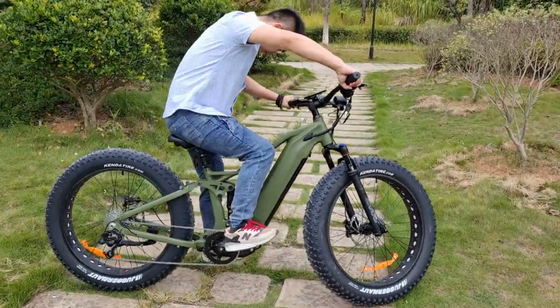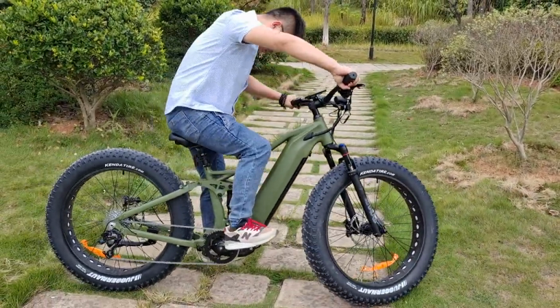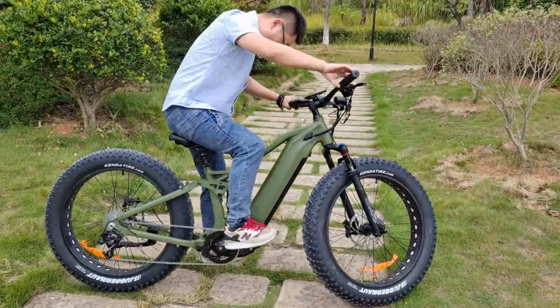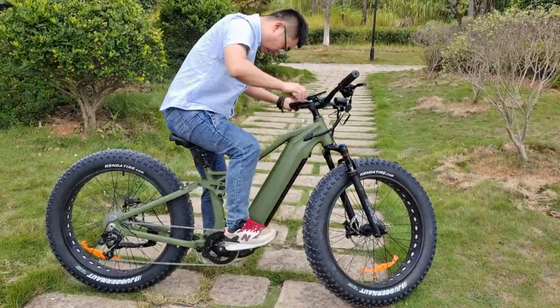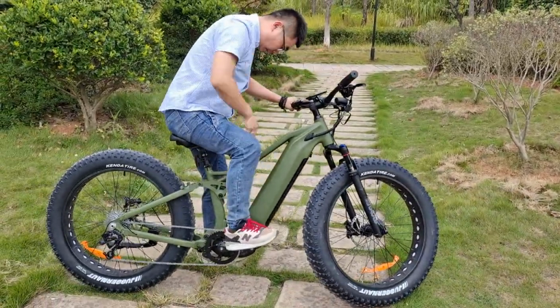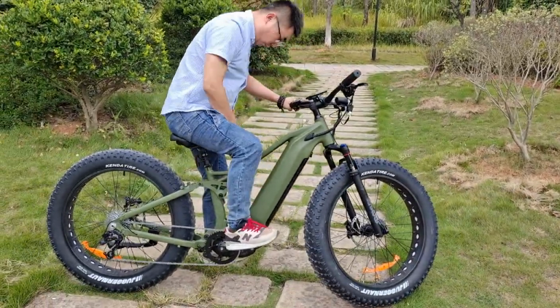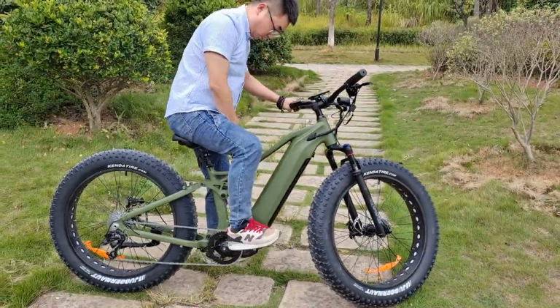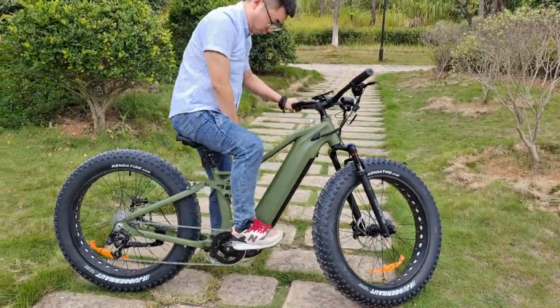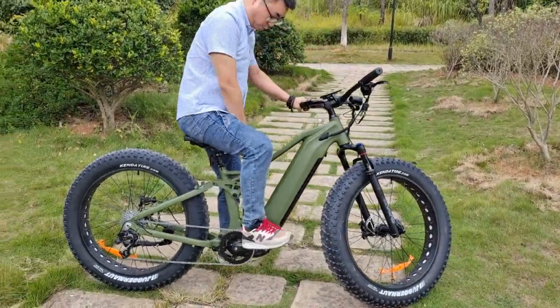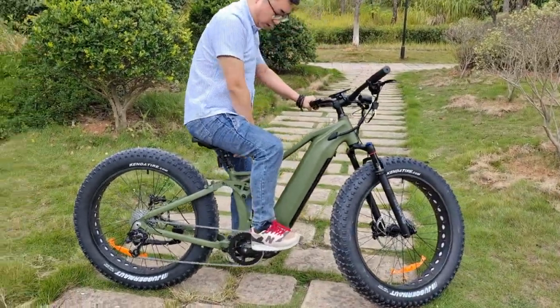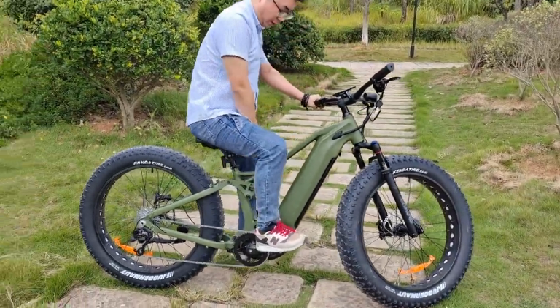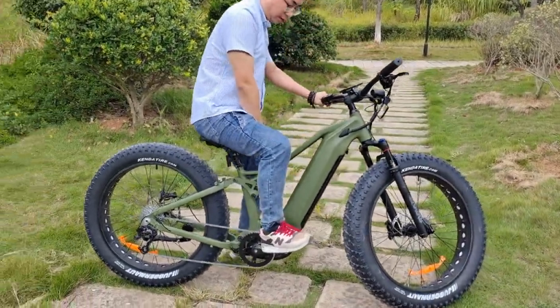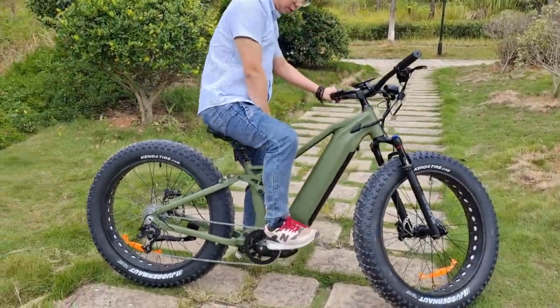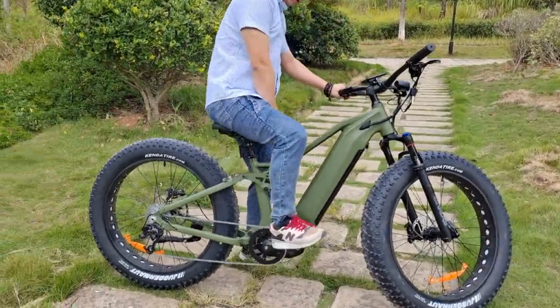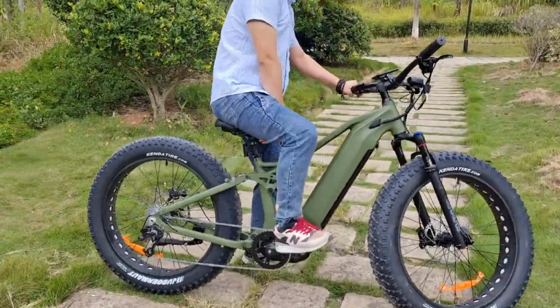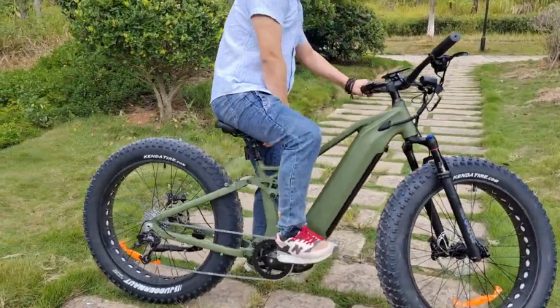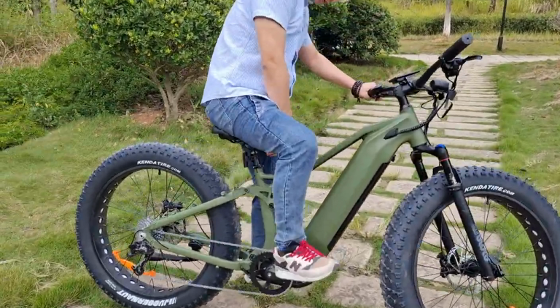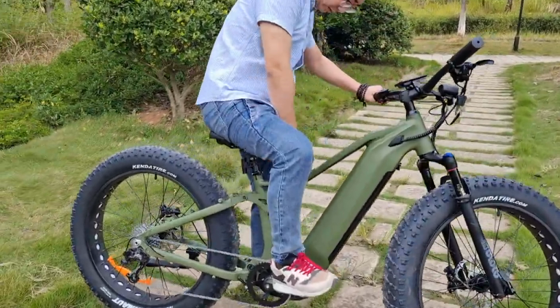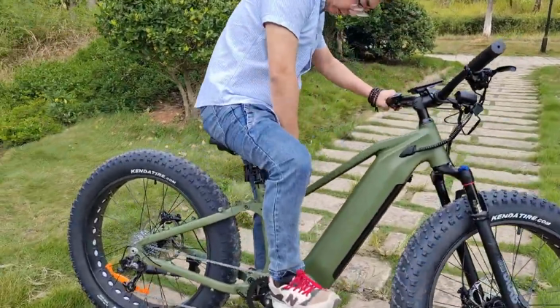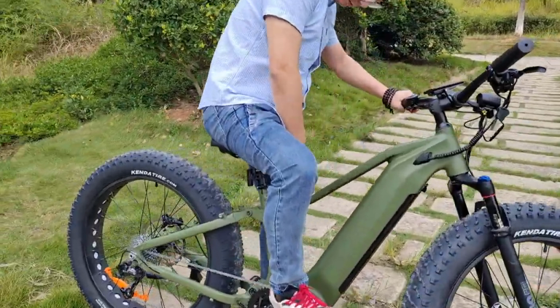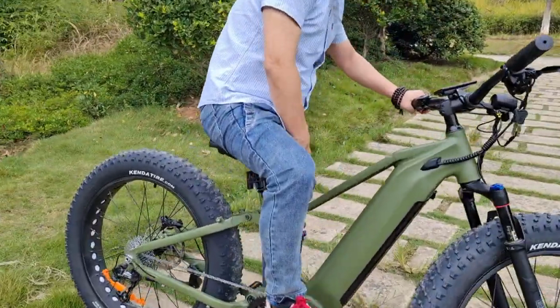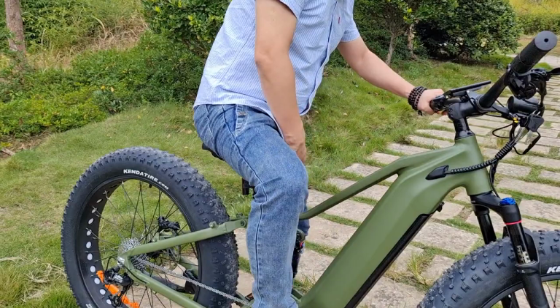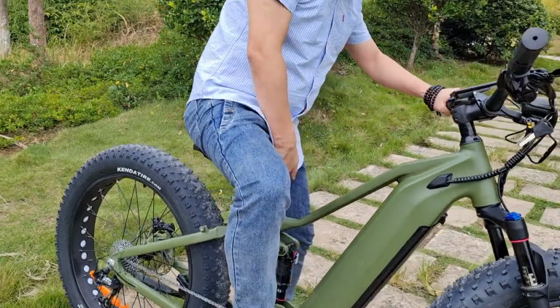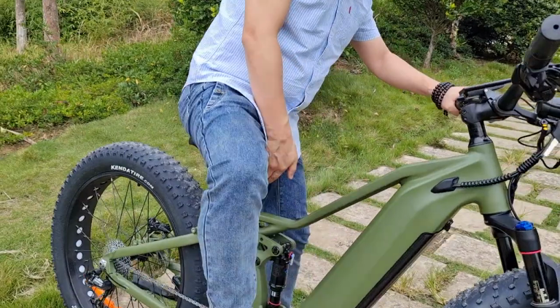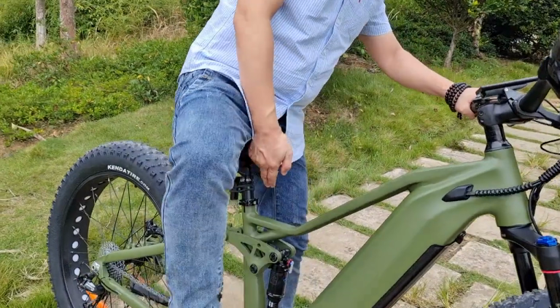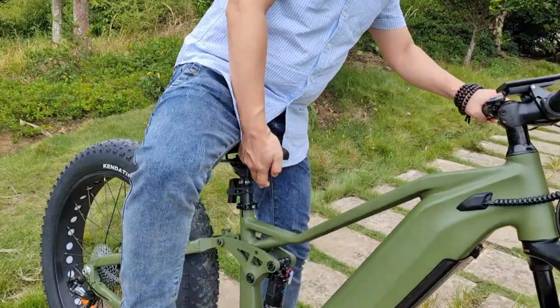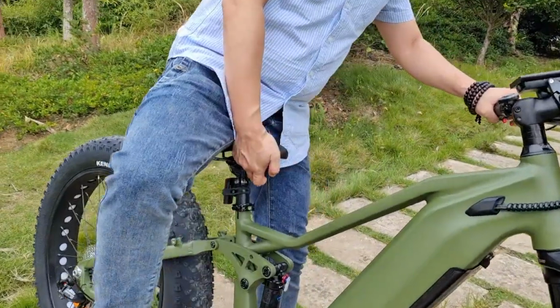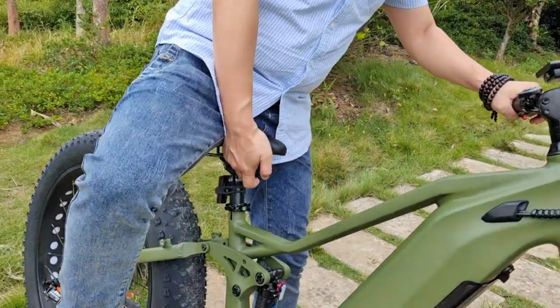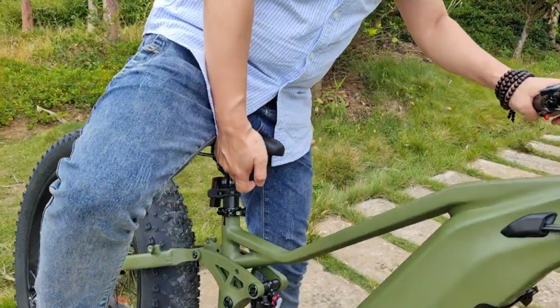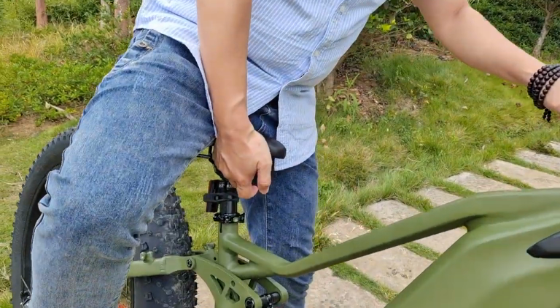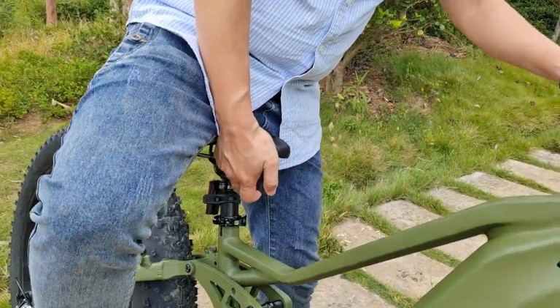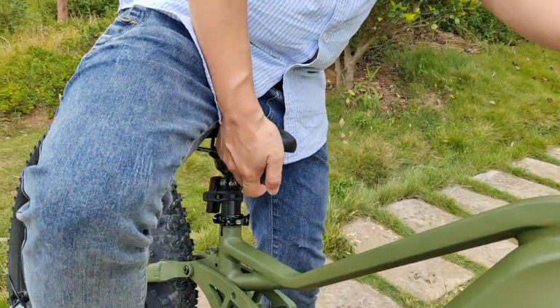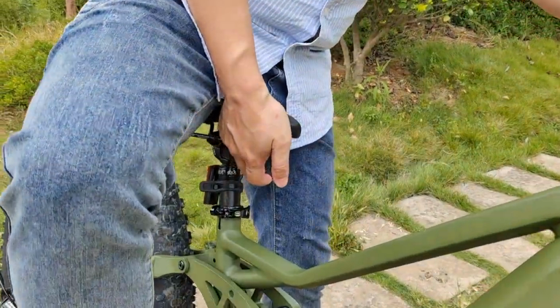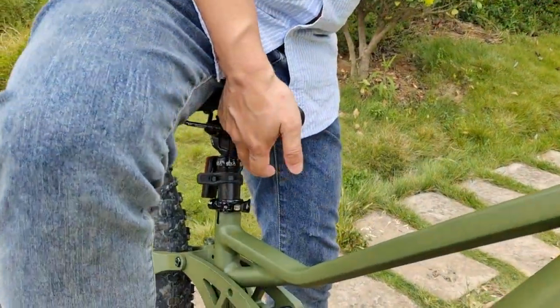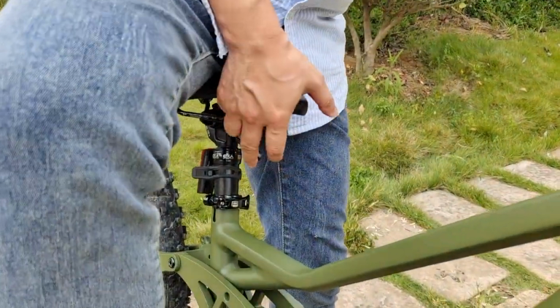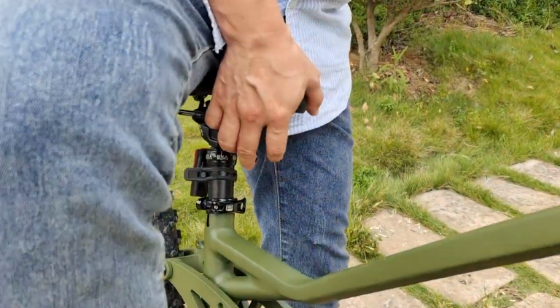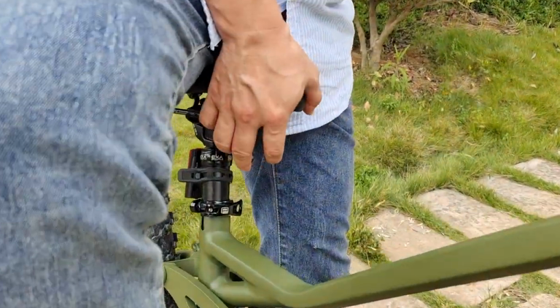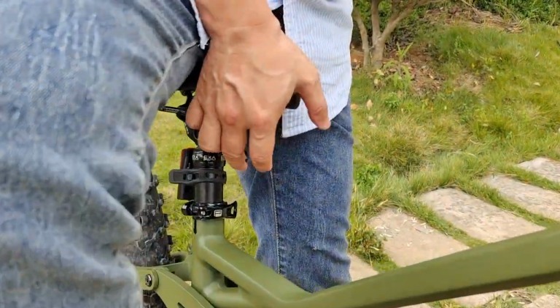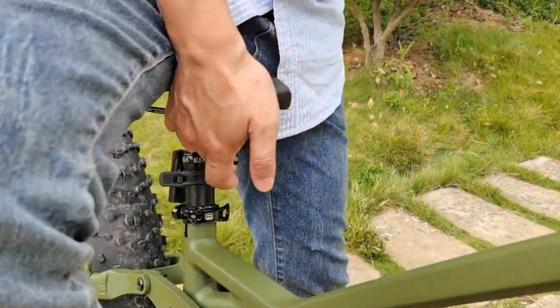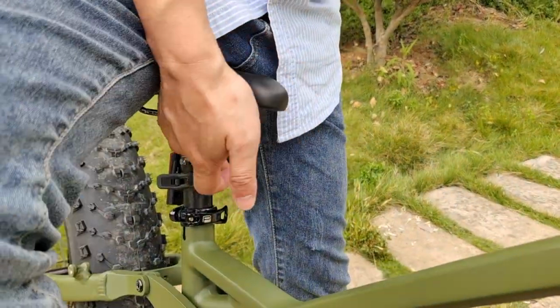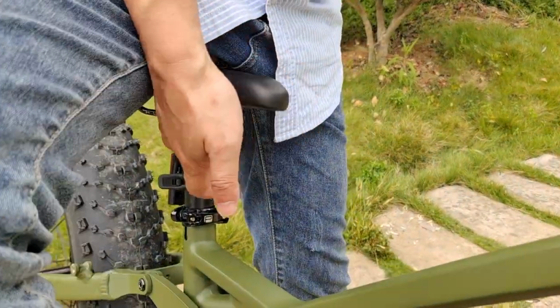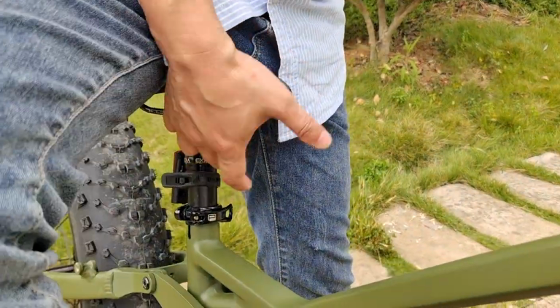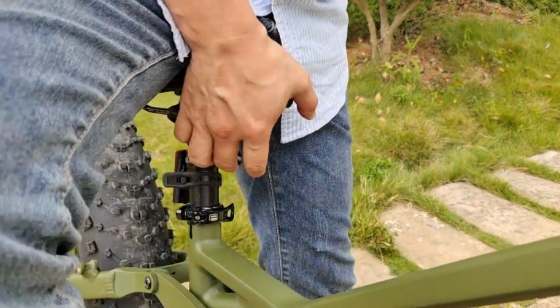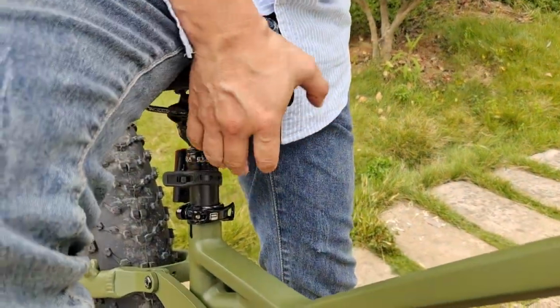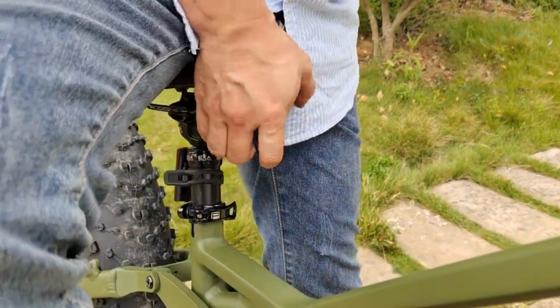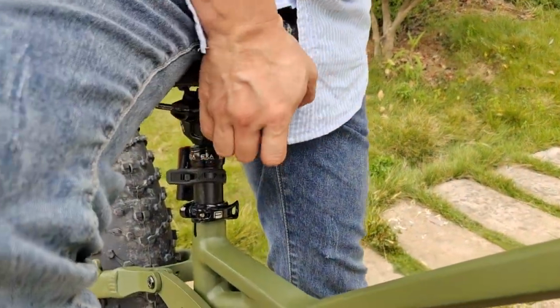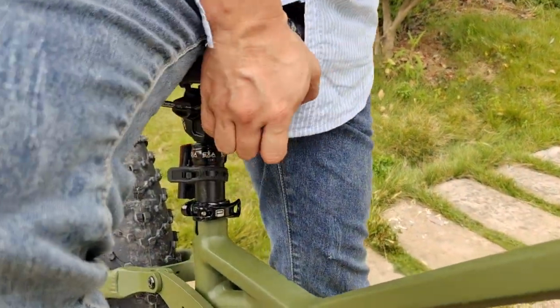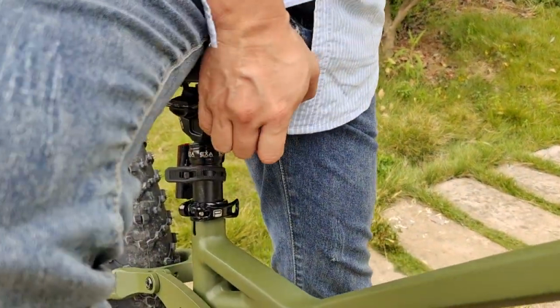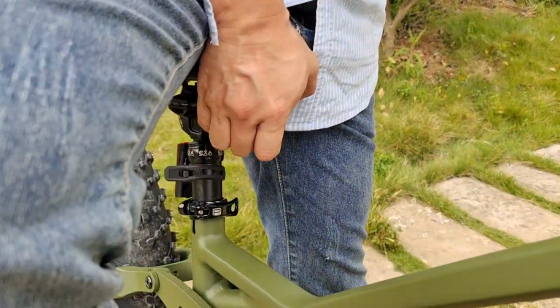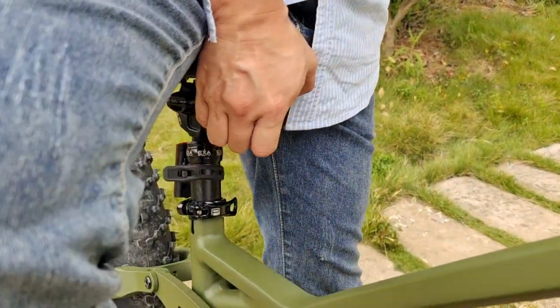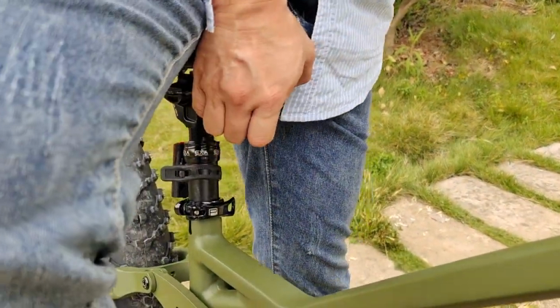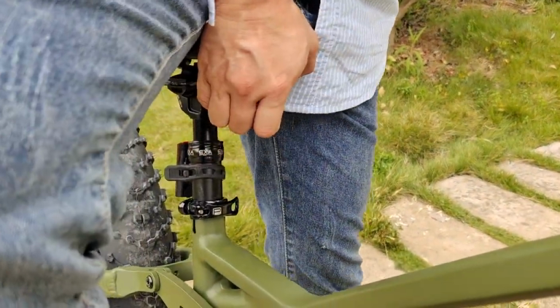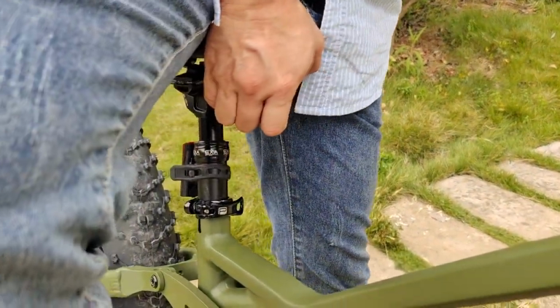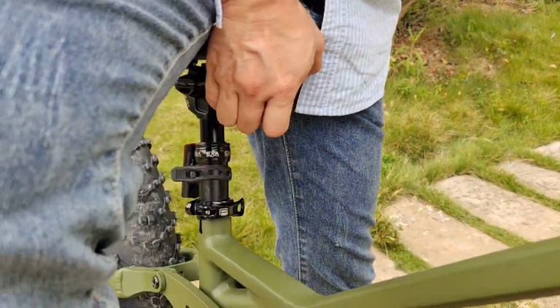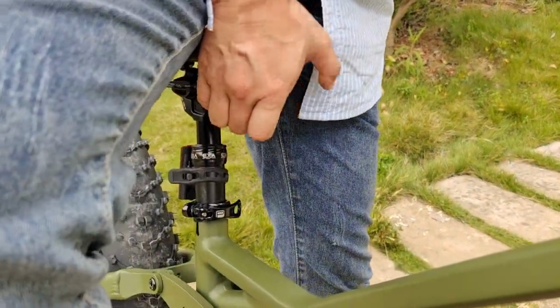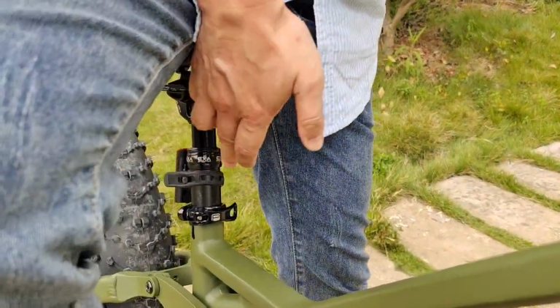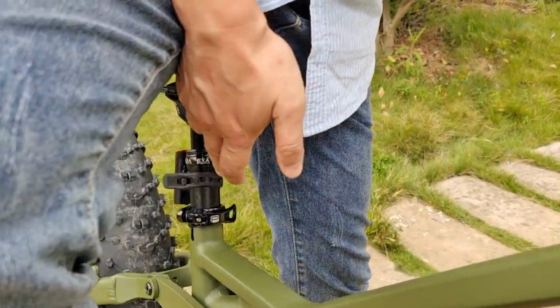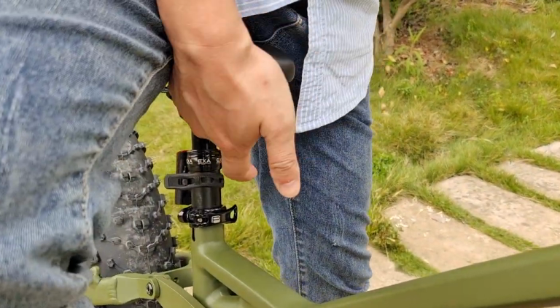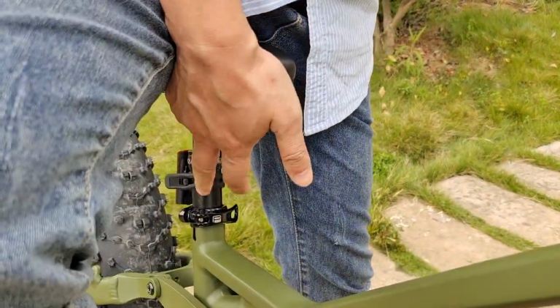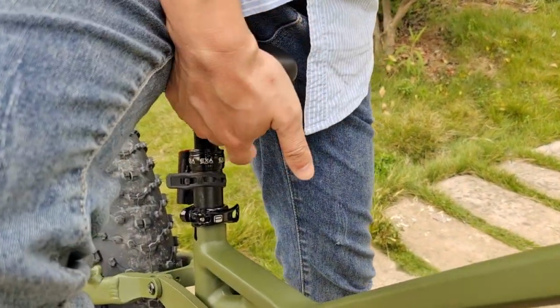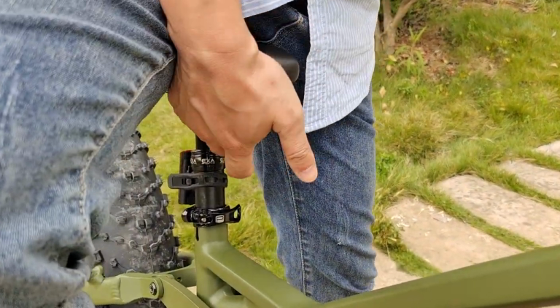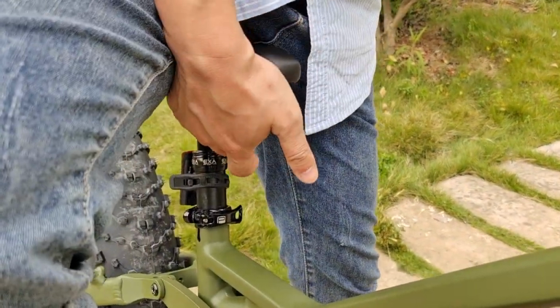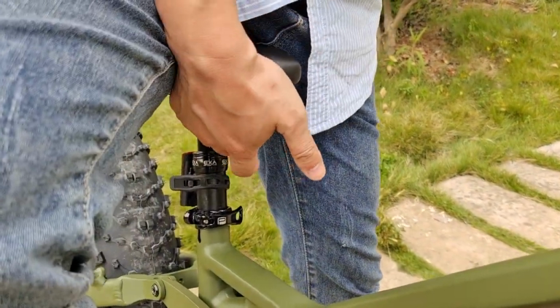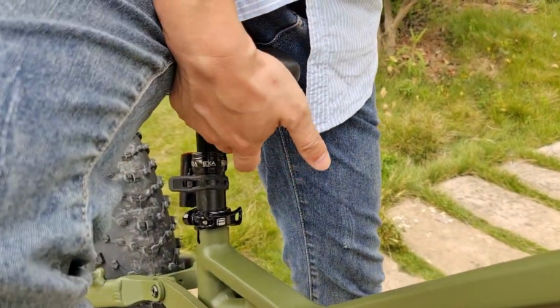And then we can adjust here to raise the handlebars higher. We push here.